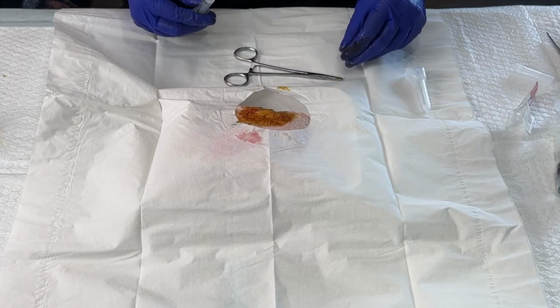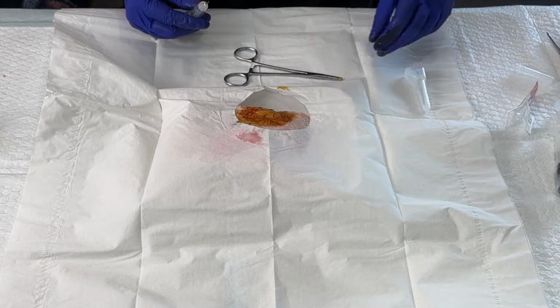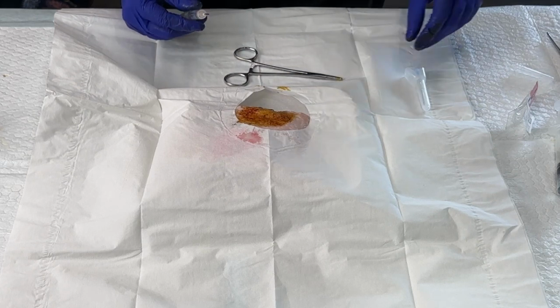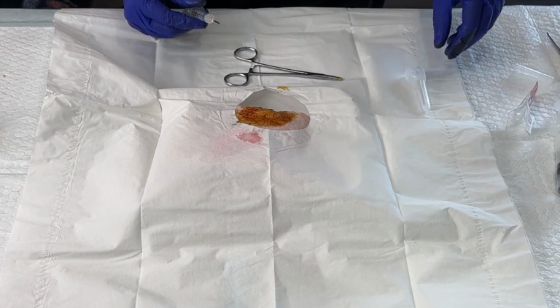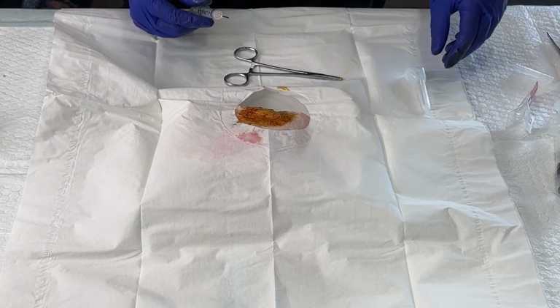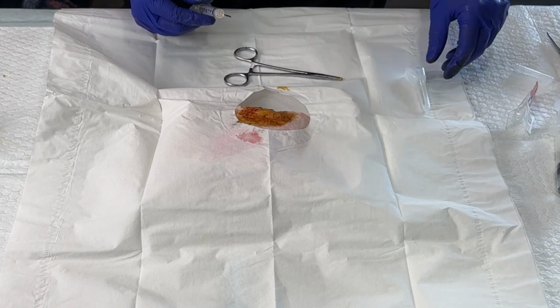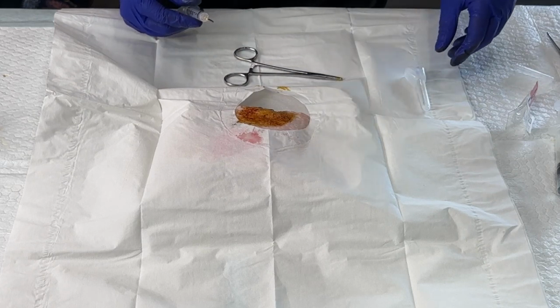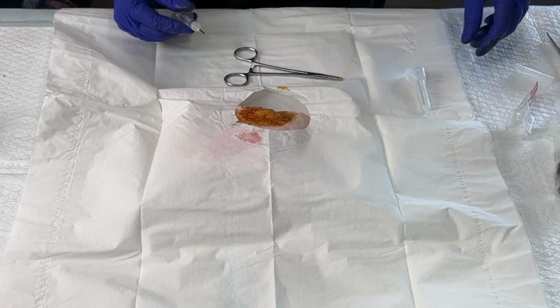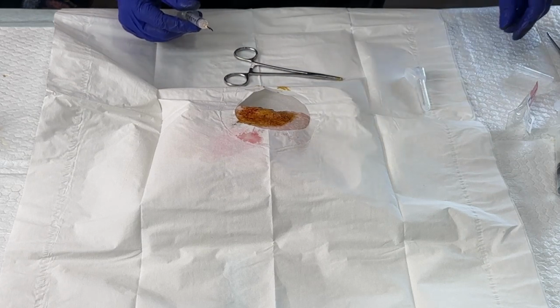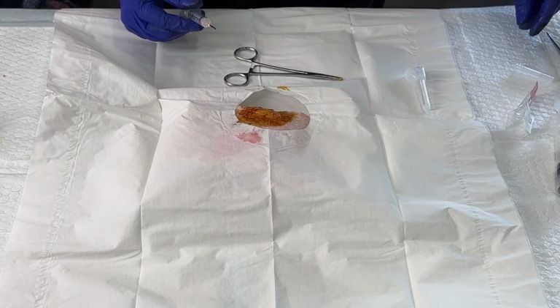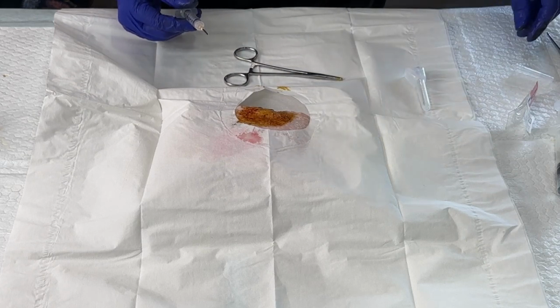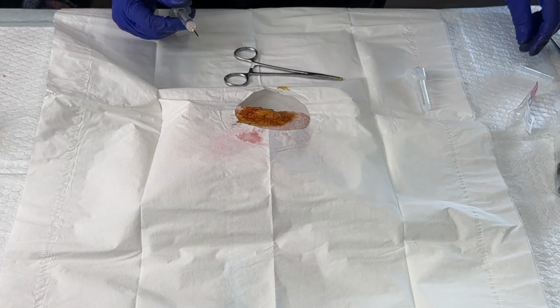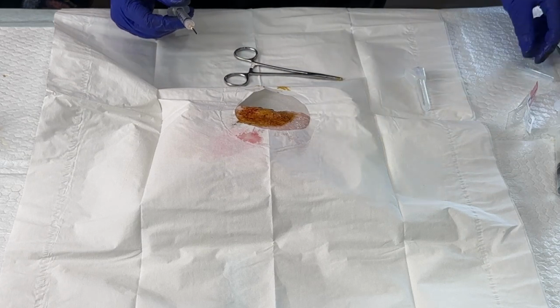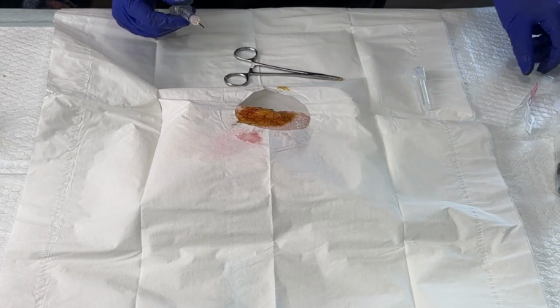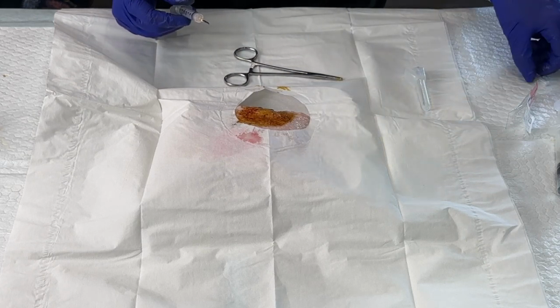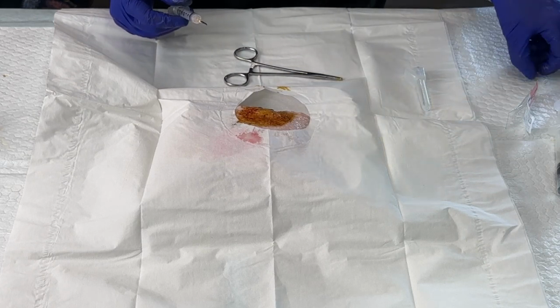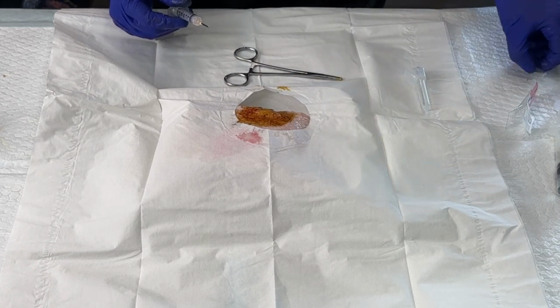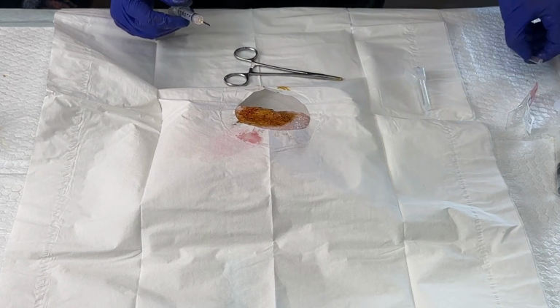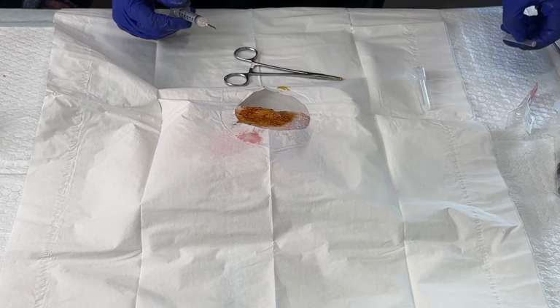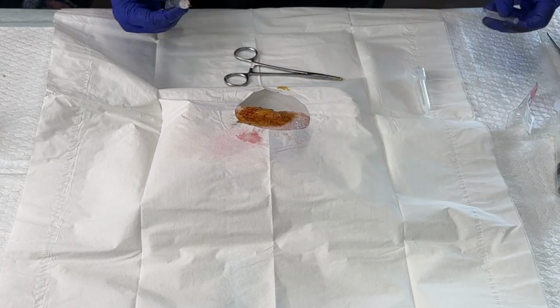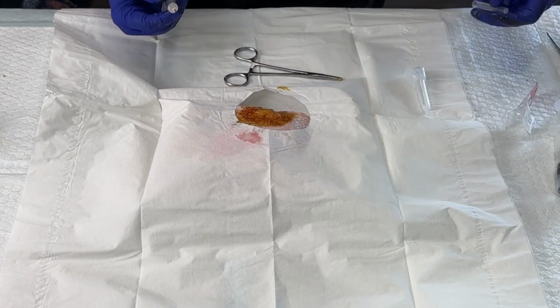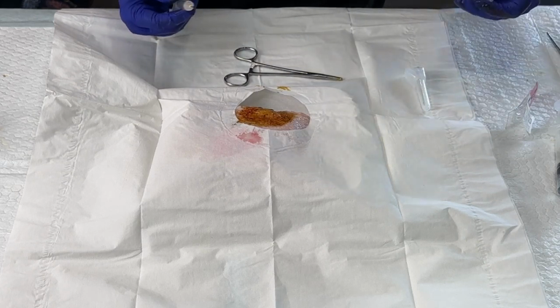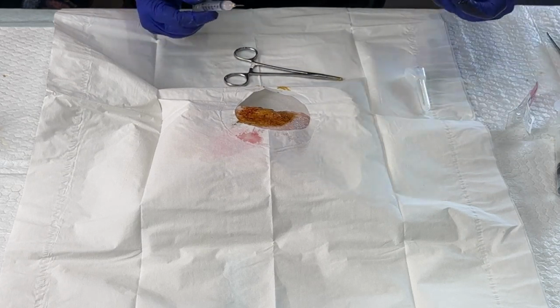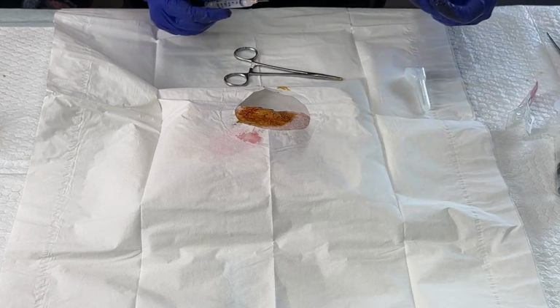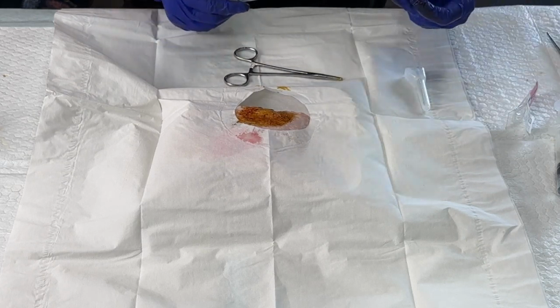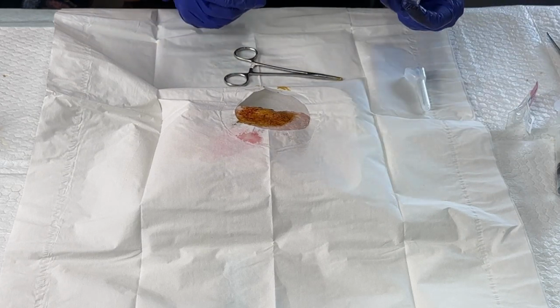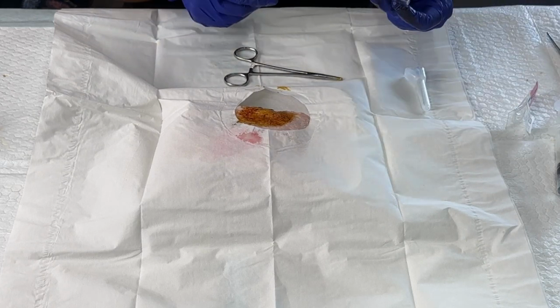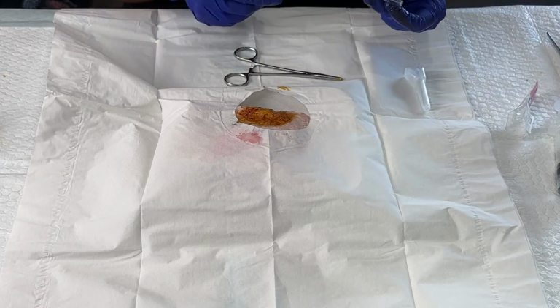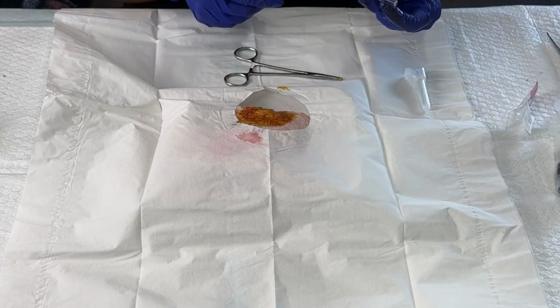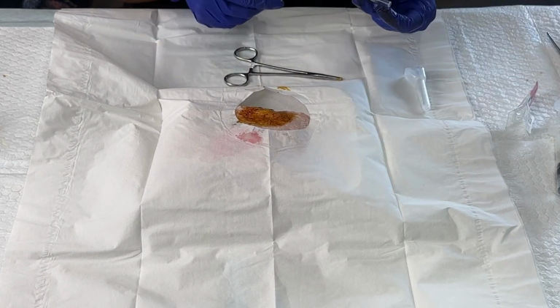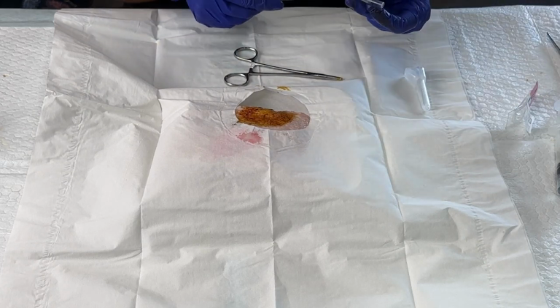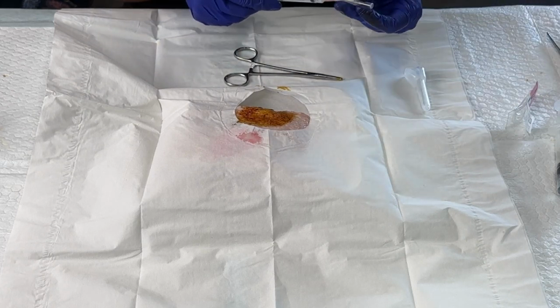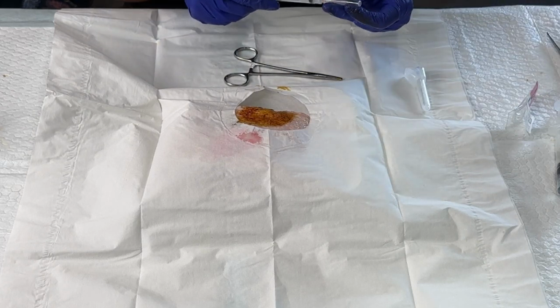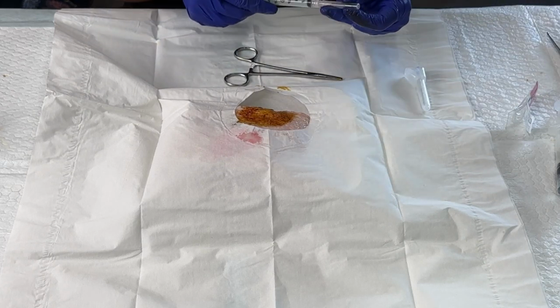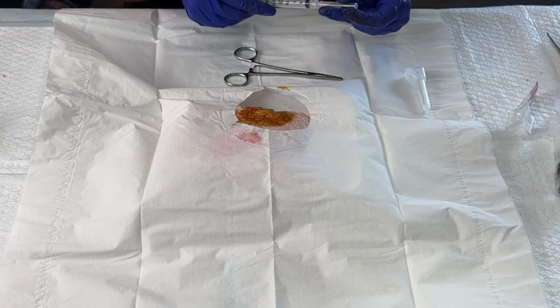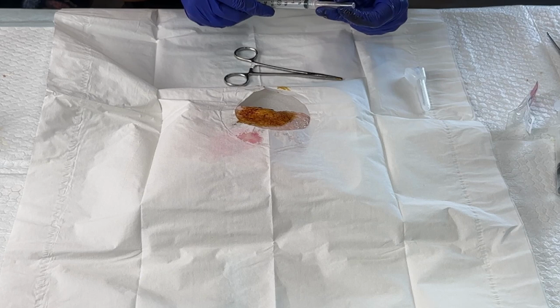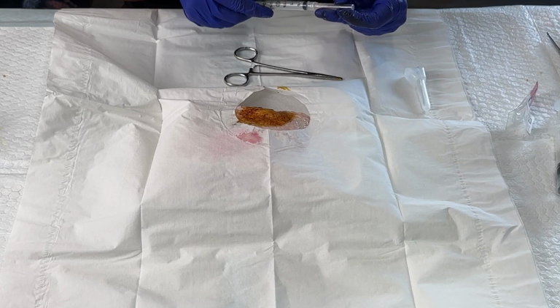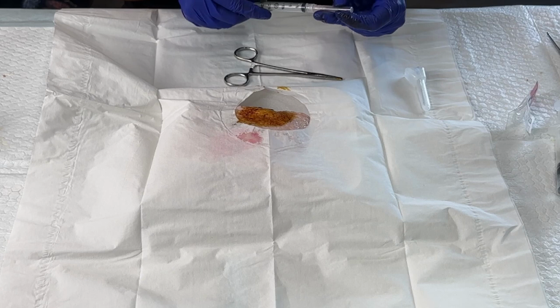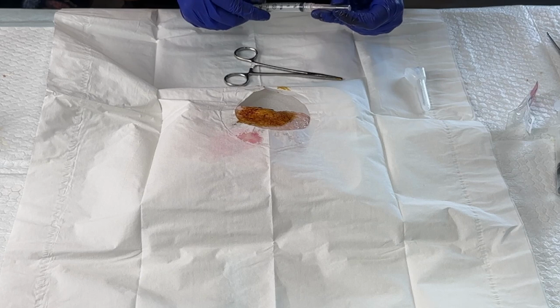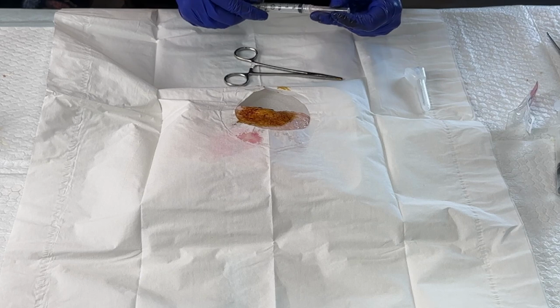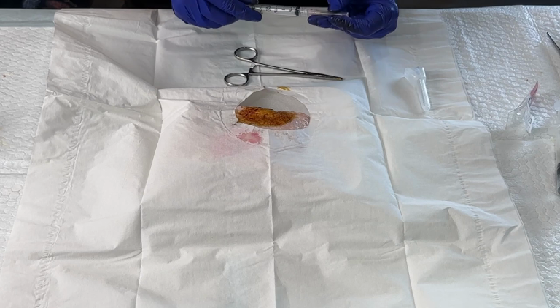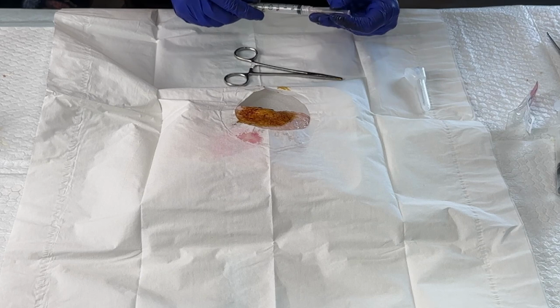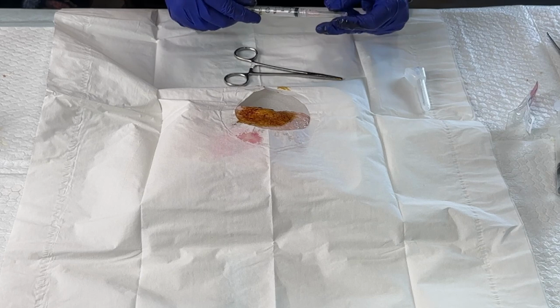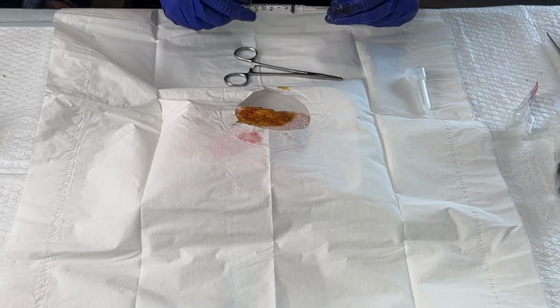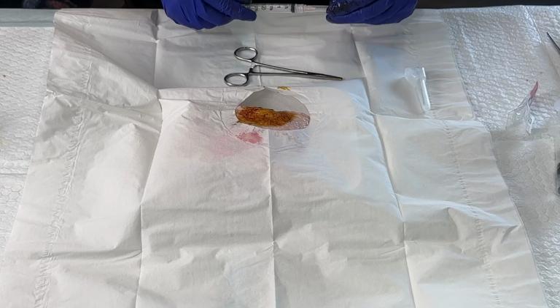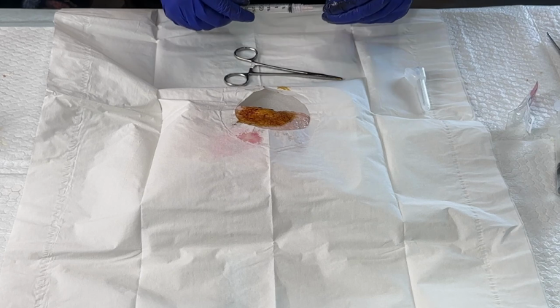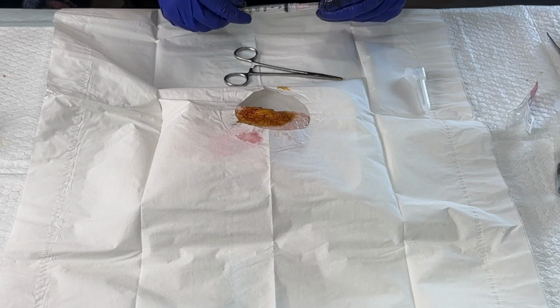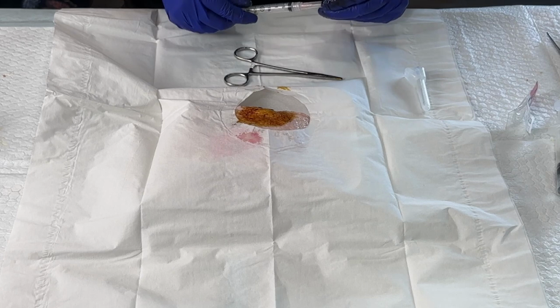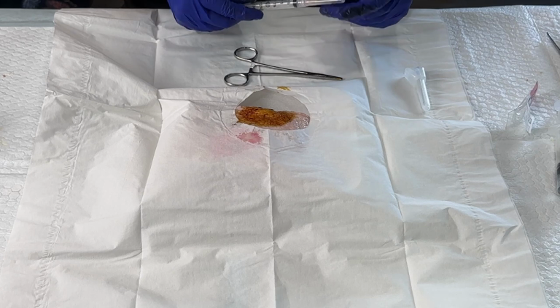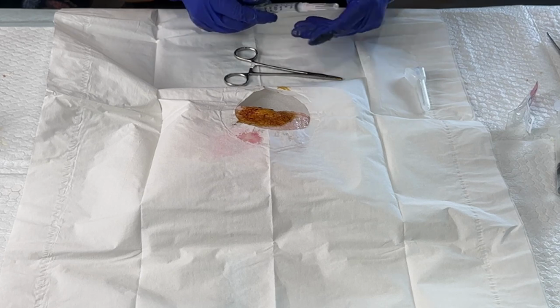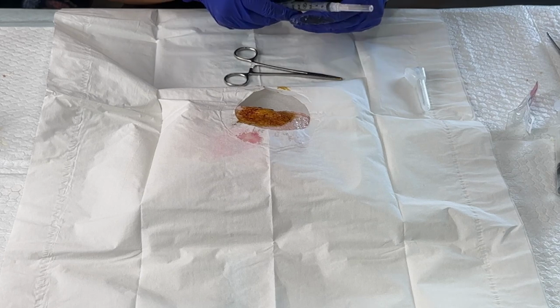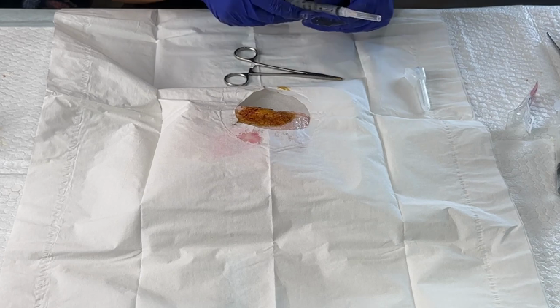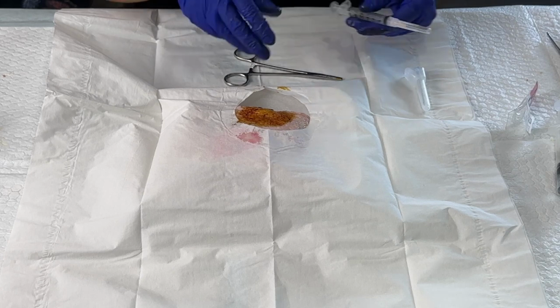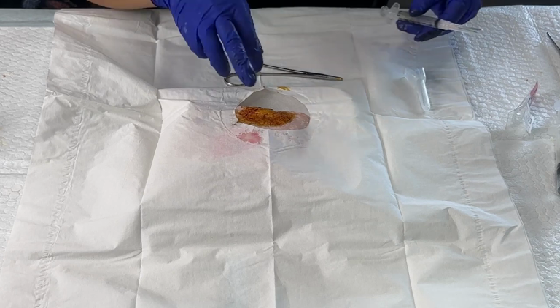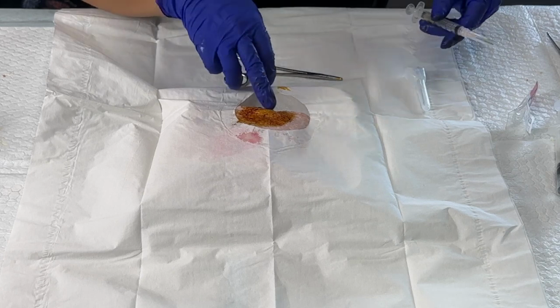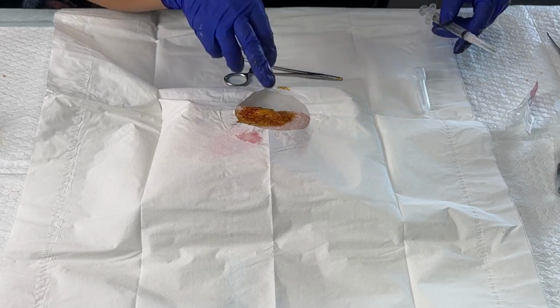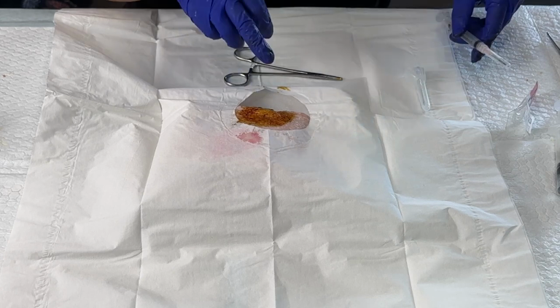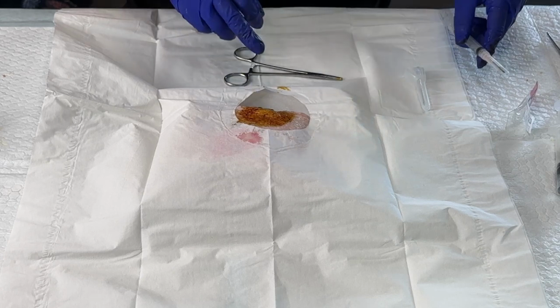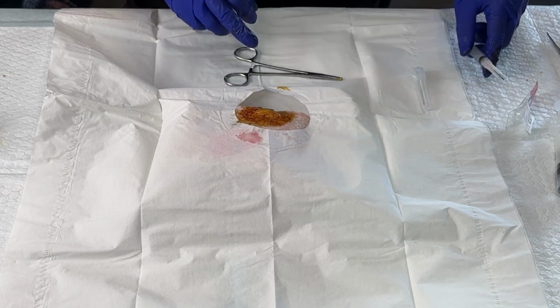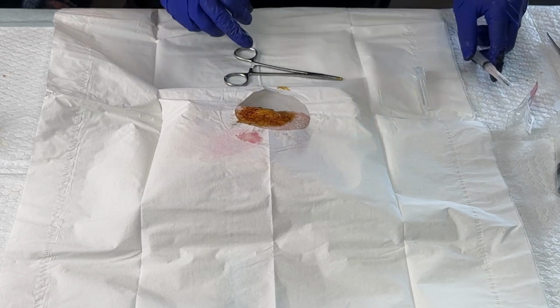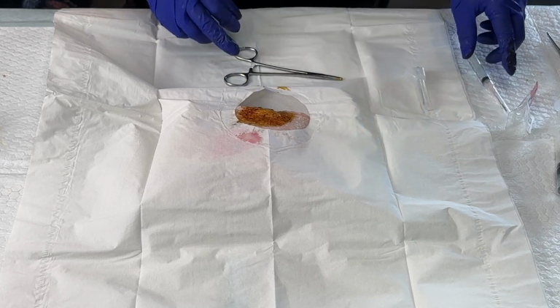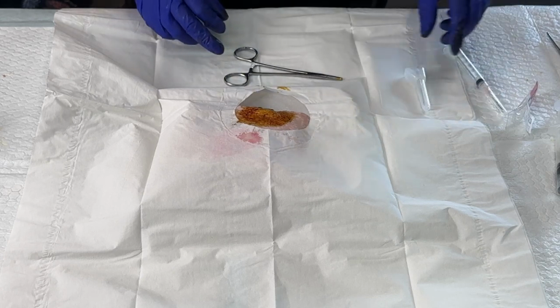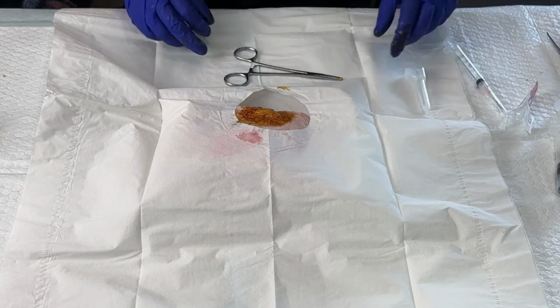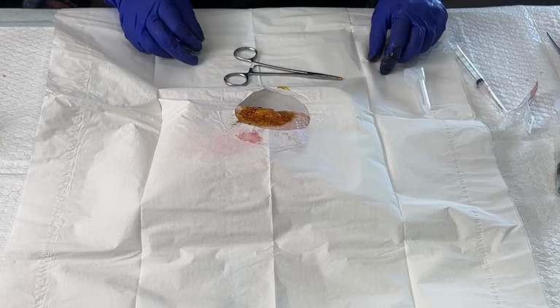And so that's how you would aspirate, and you could also inject steroid if you wanted to within a ganglion cyst.